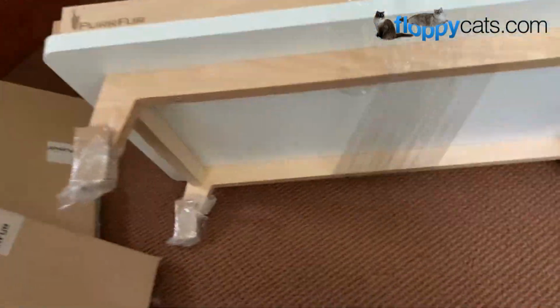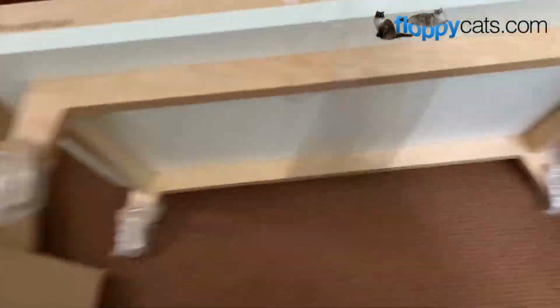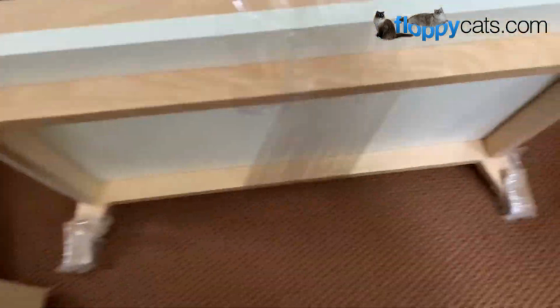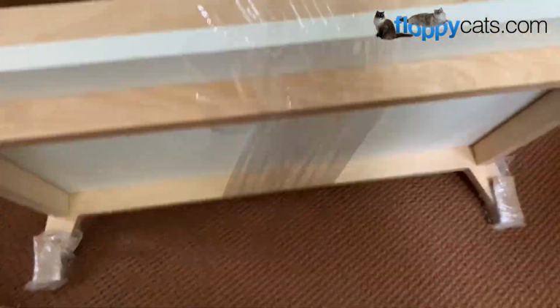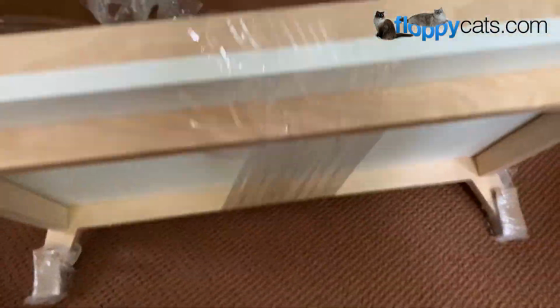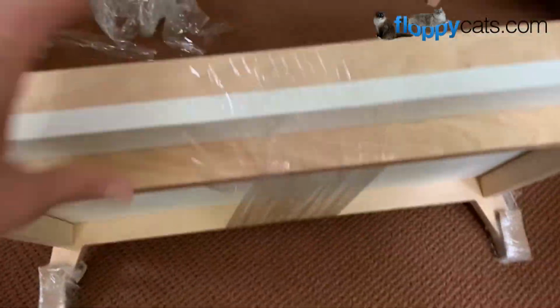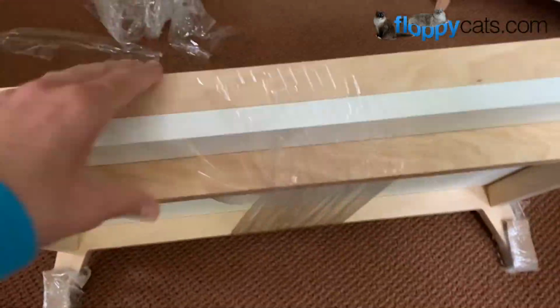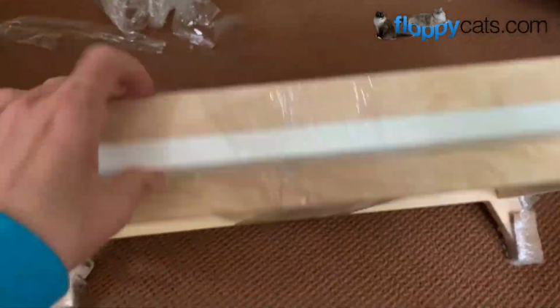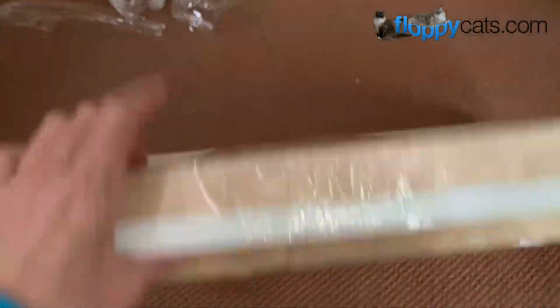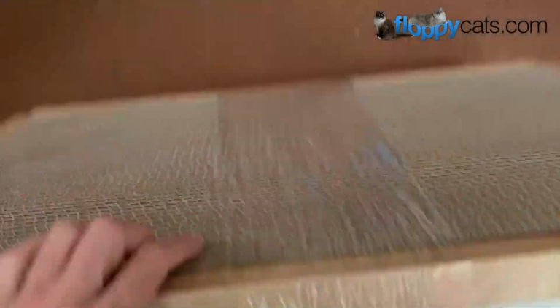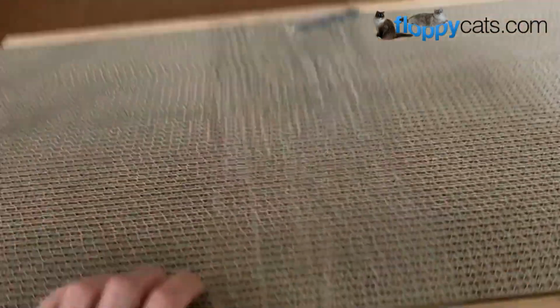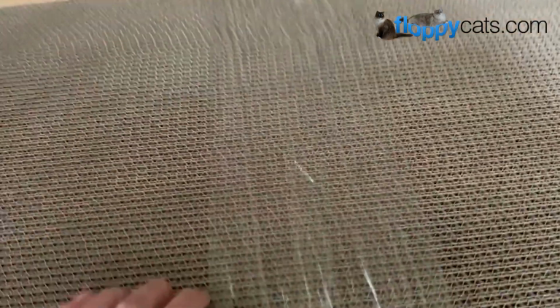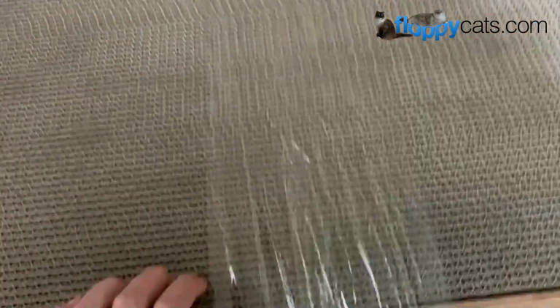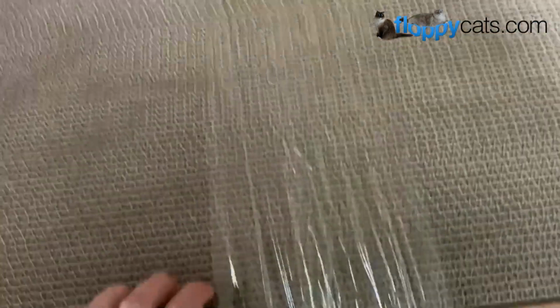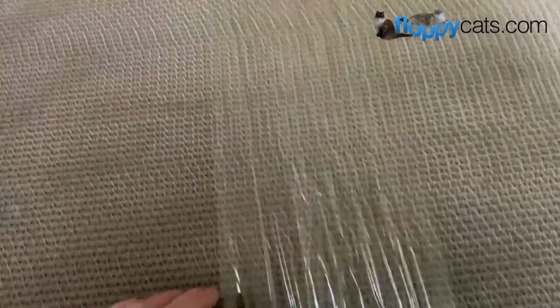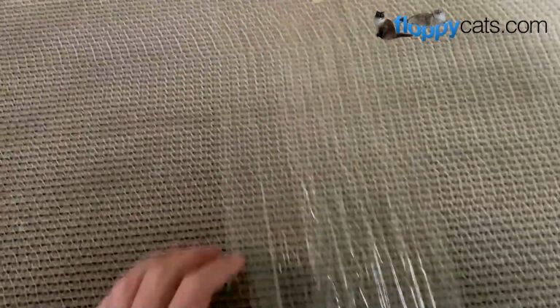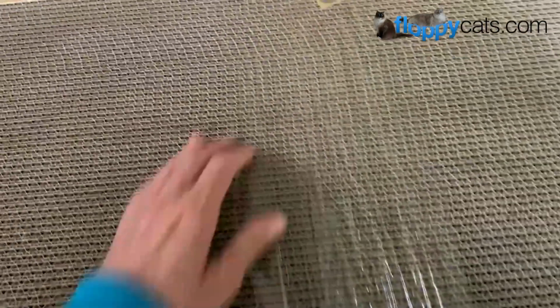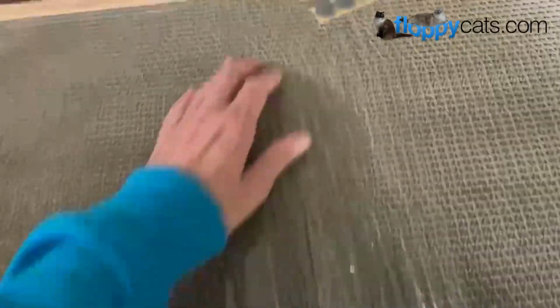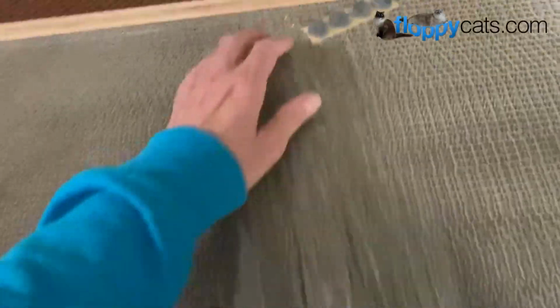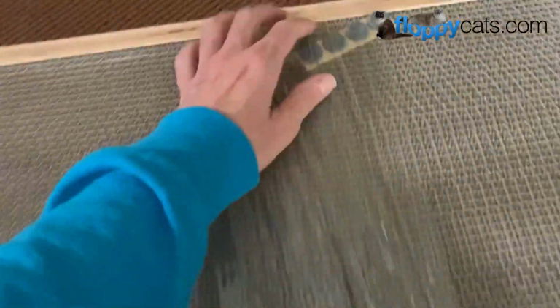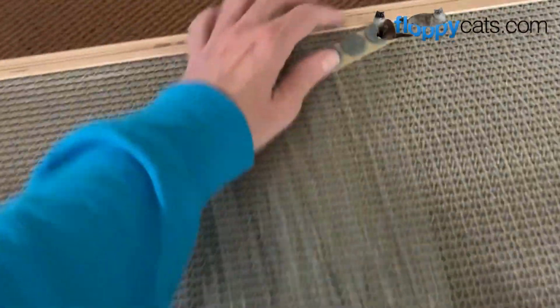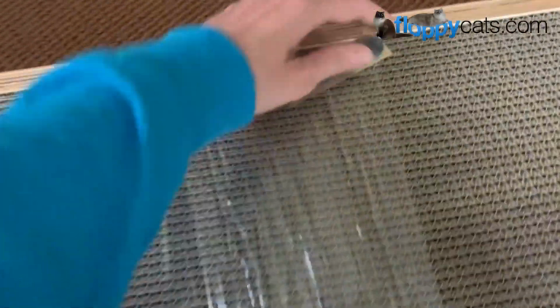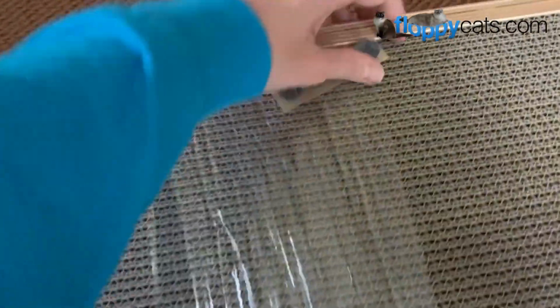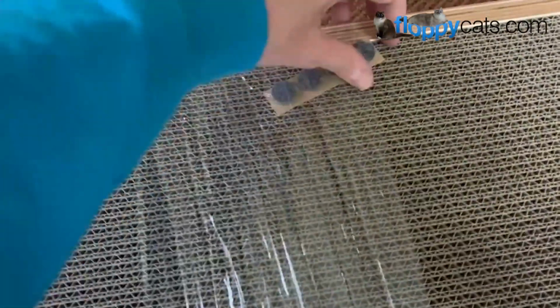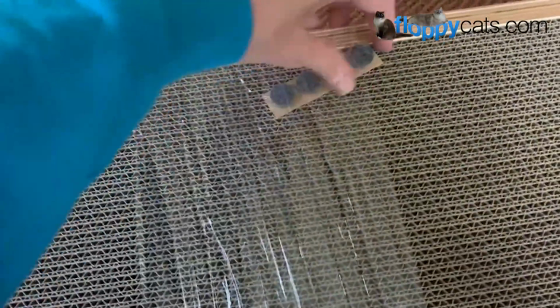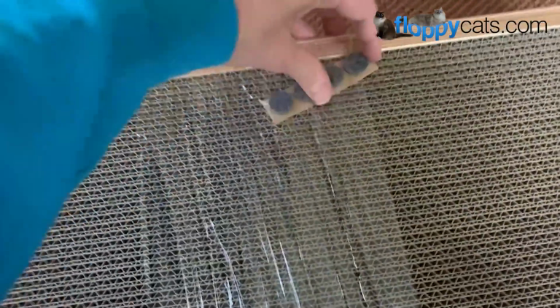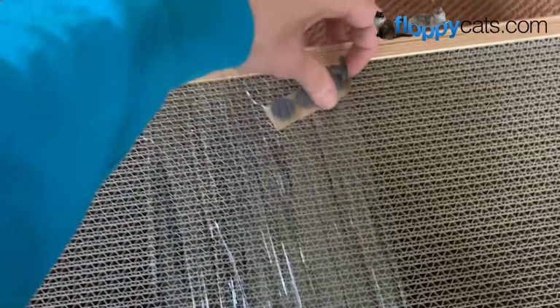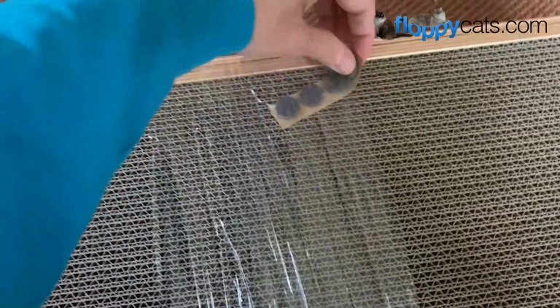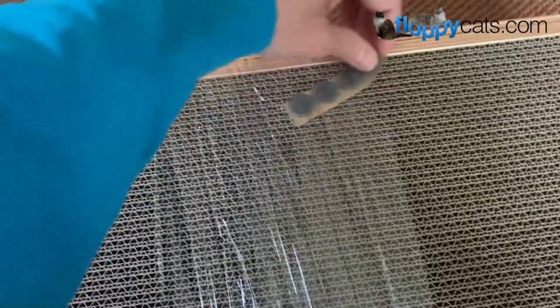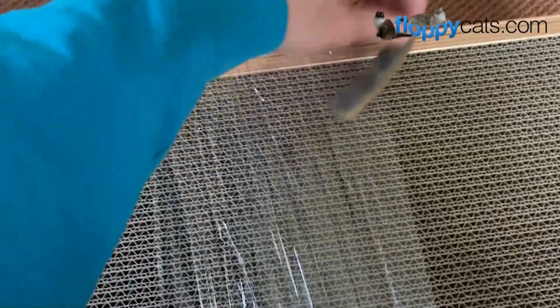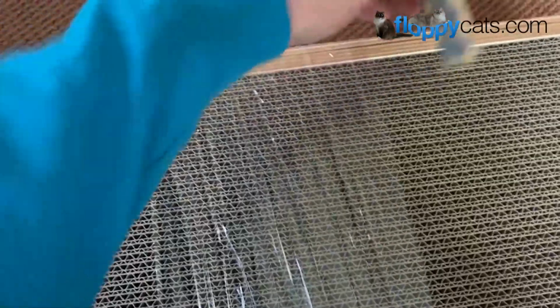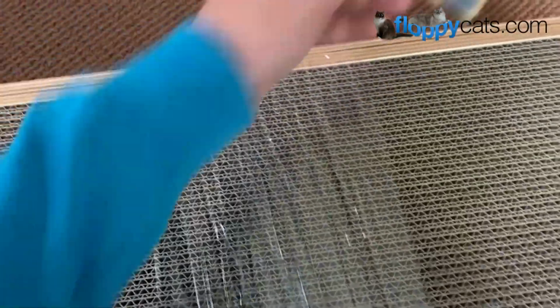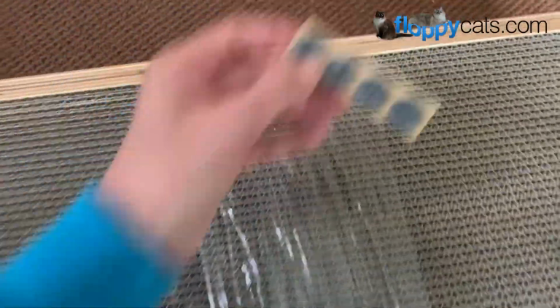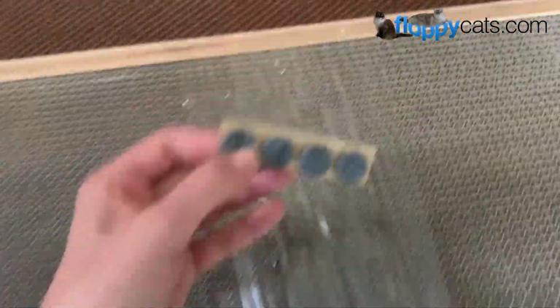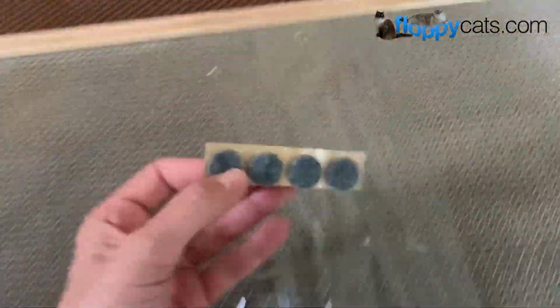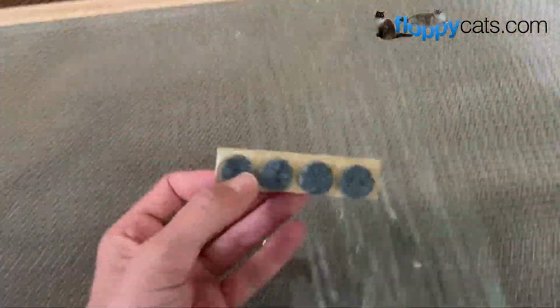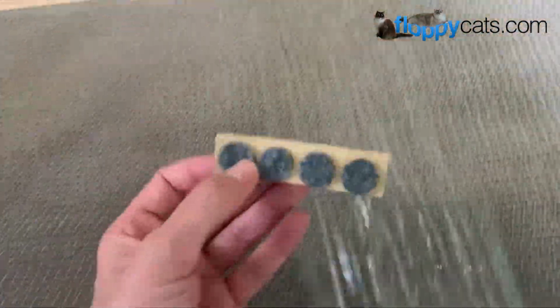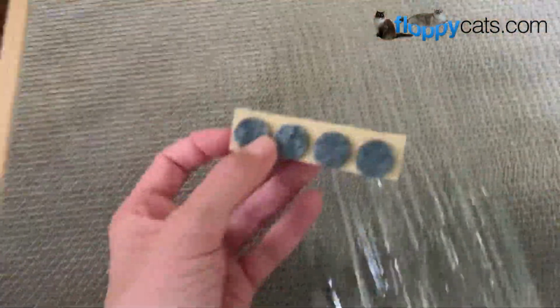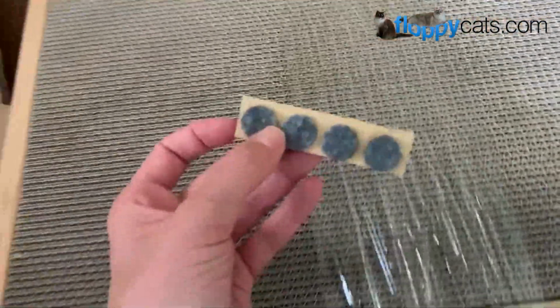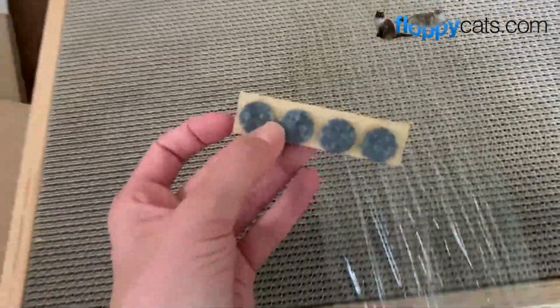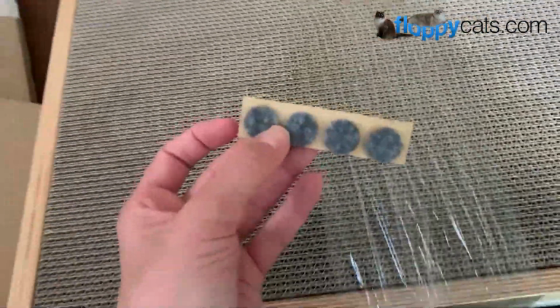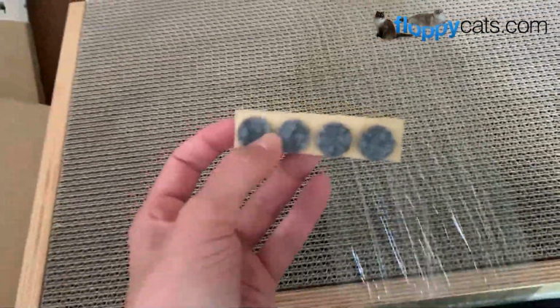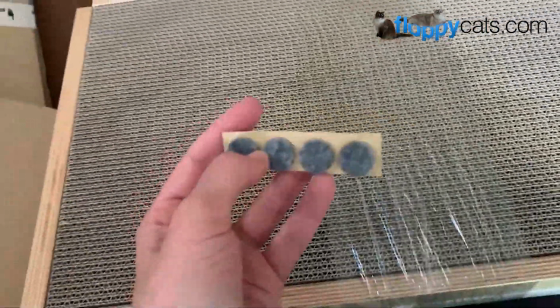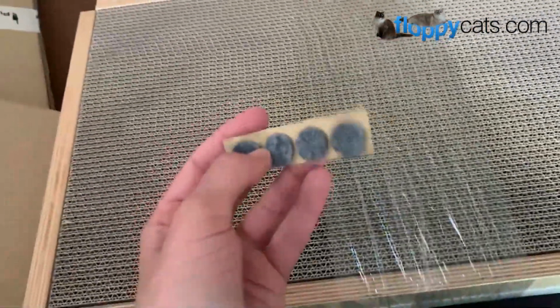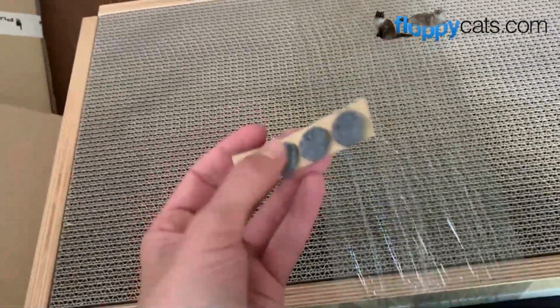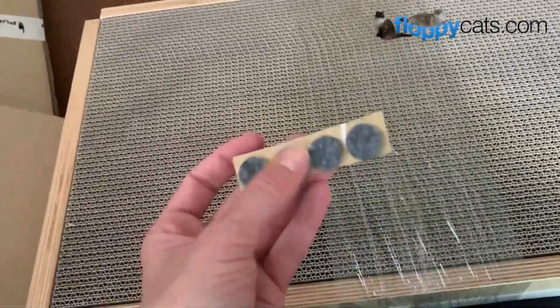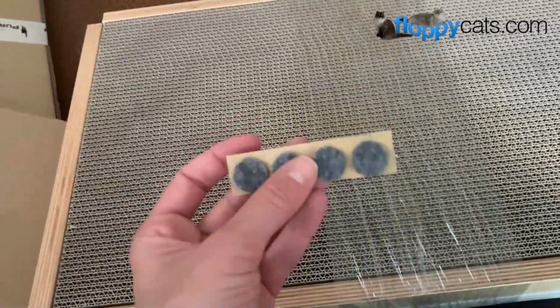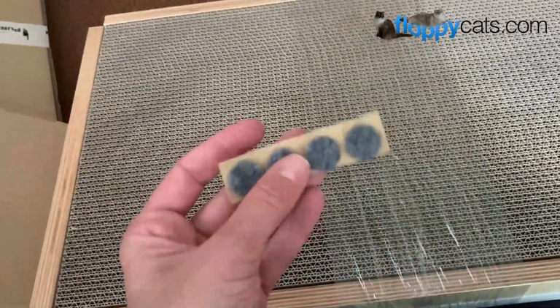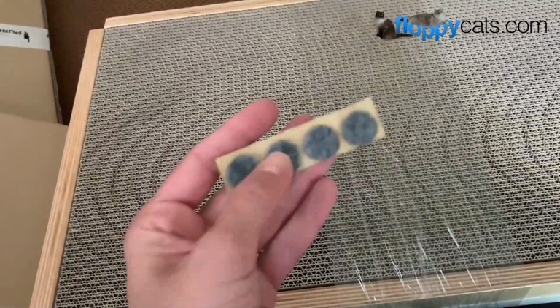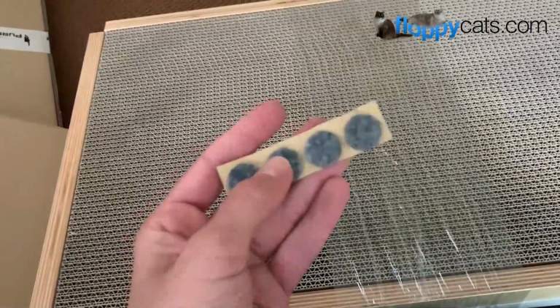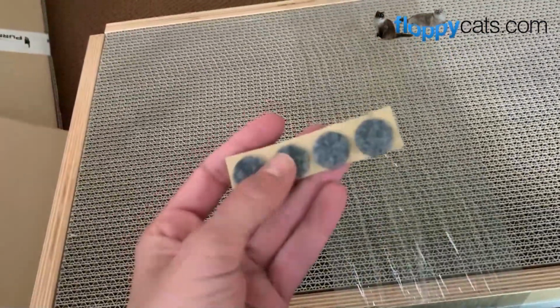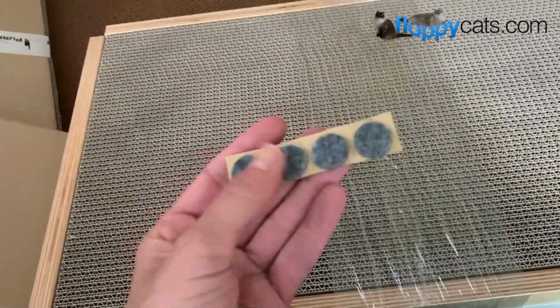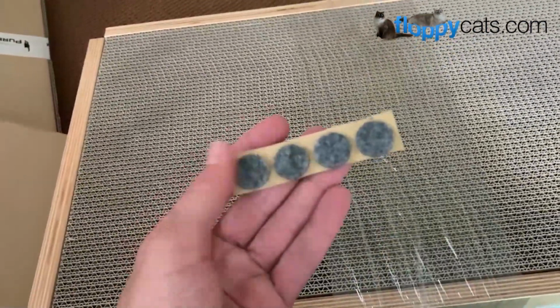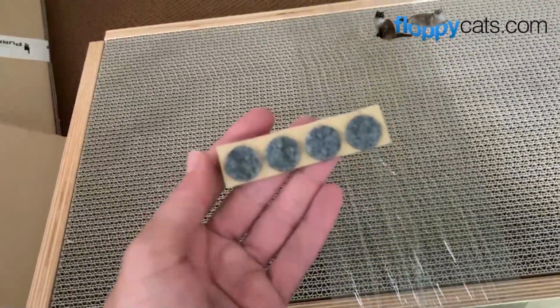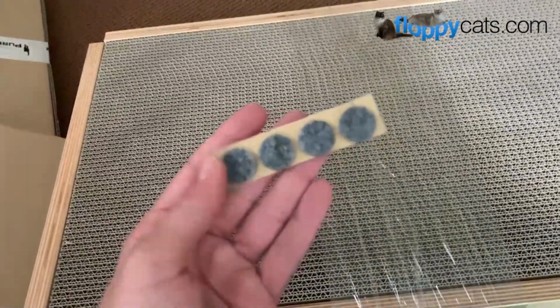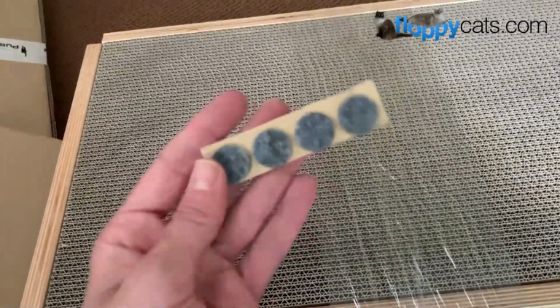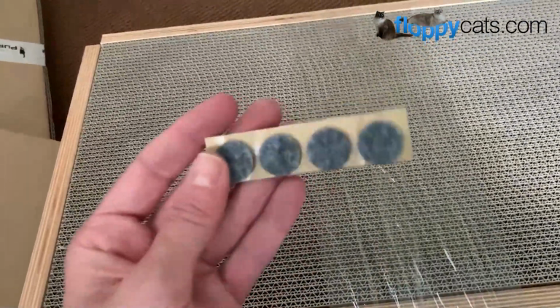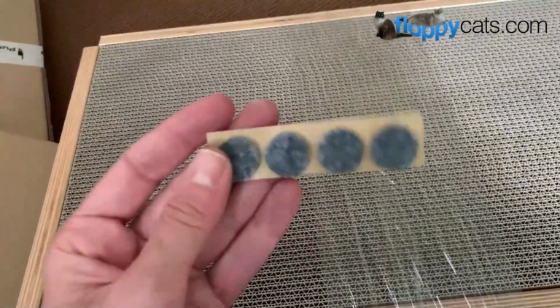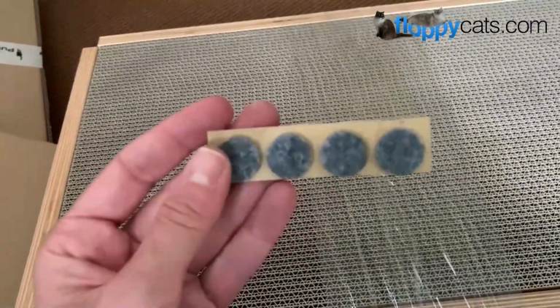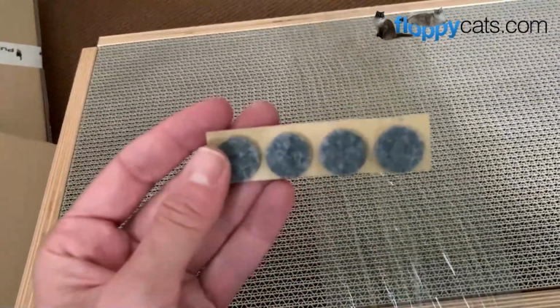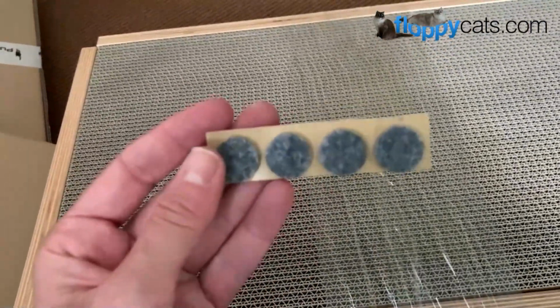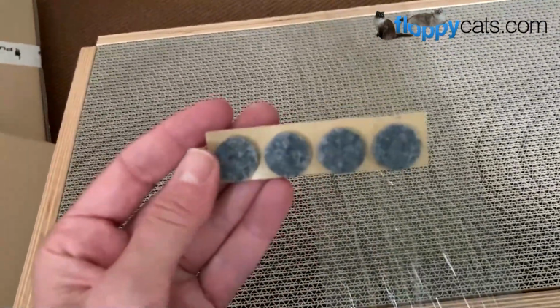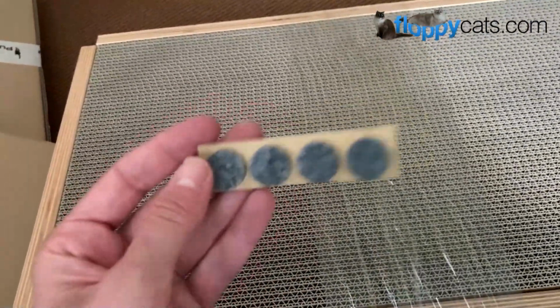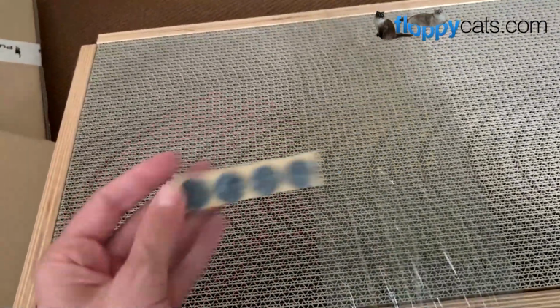It also comes with these guys, which you can put on the bottom of the feet to protect your floors if you want.